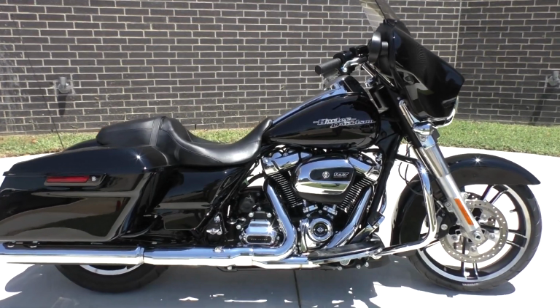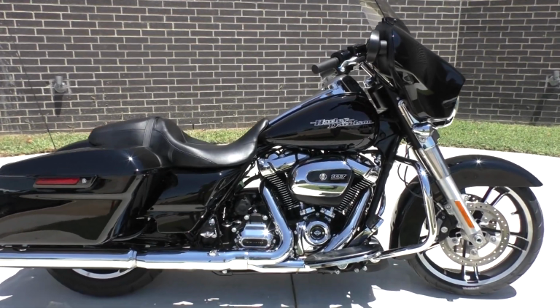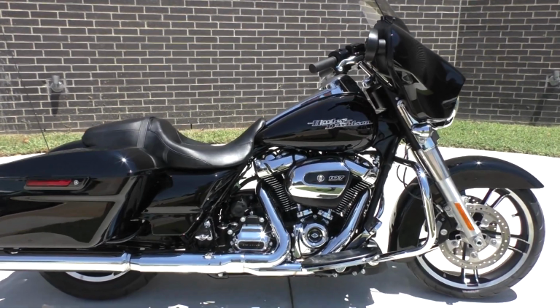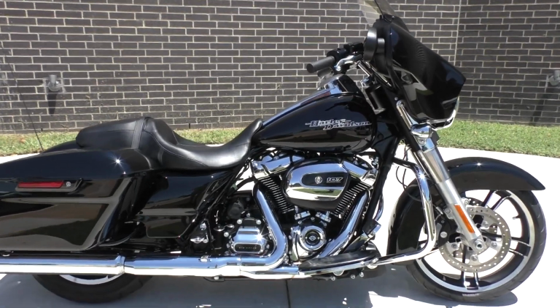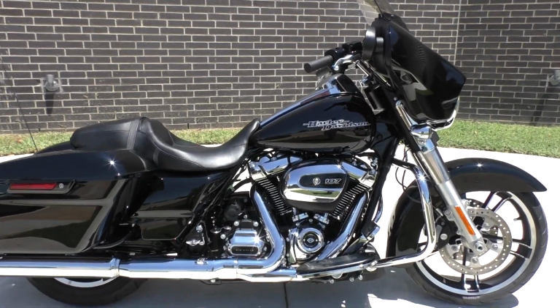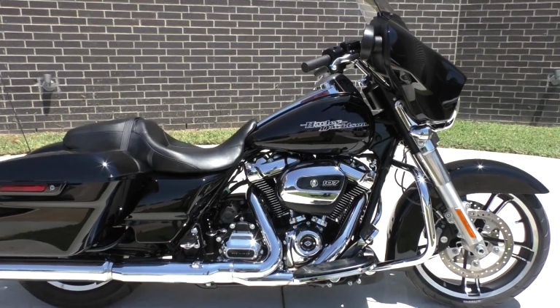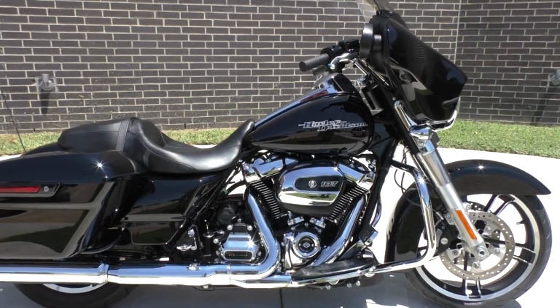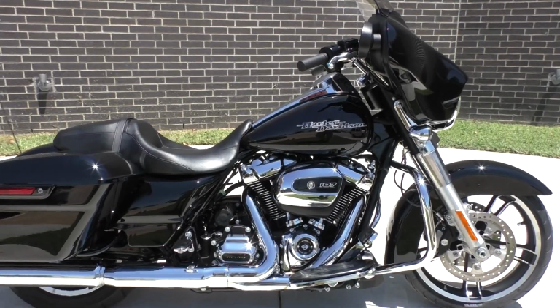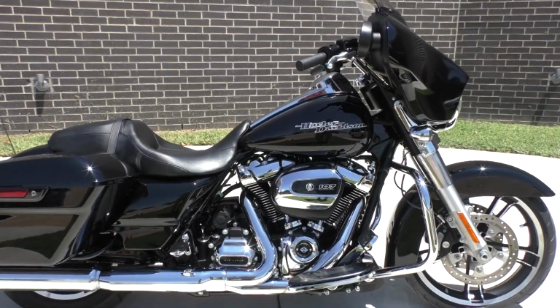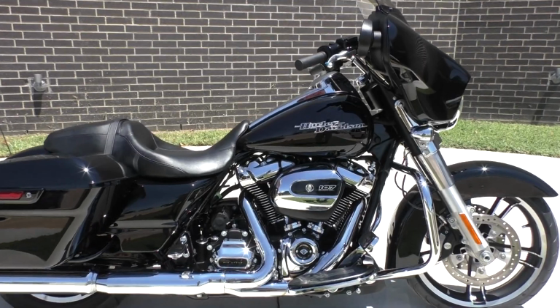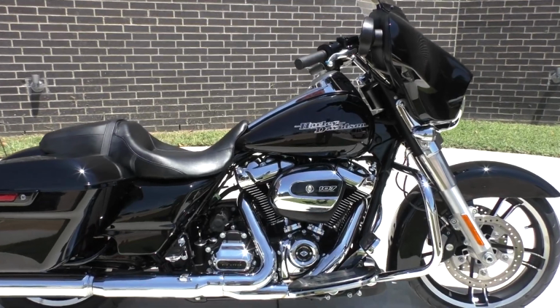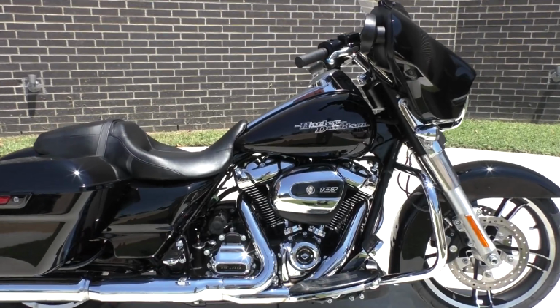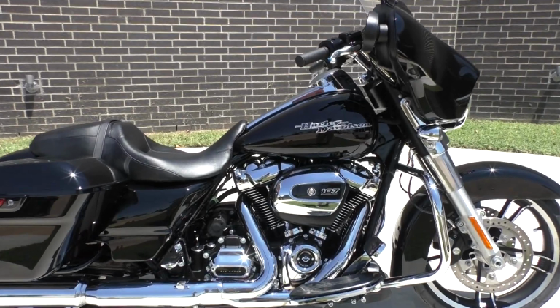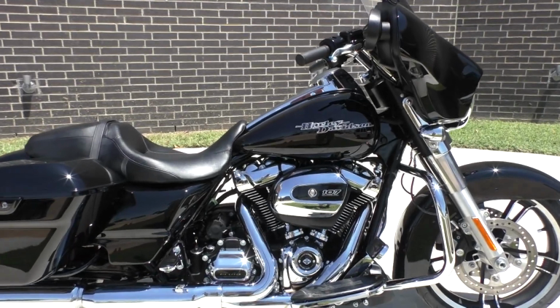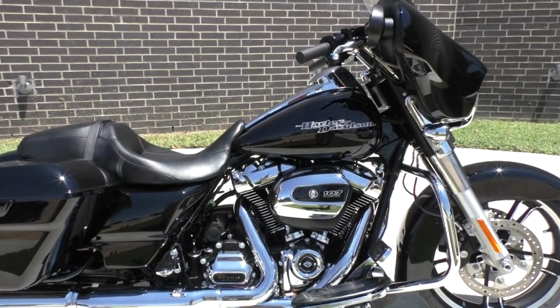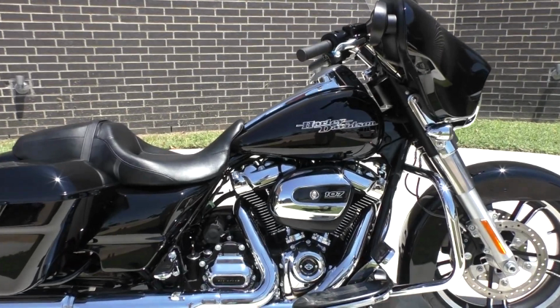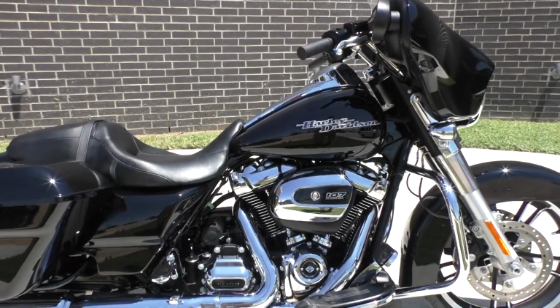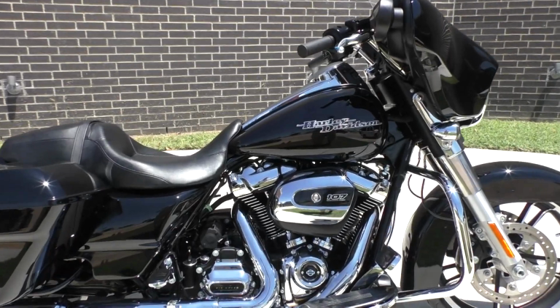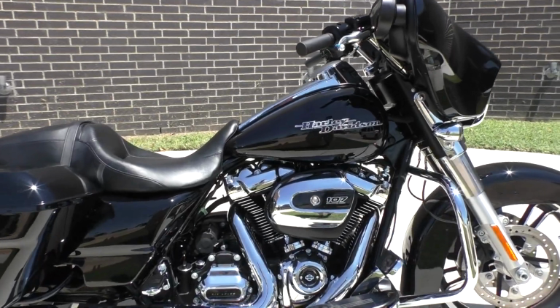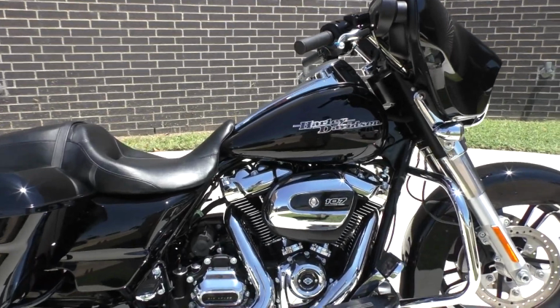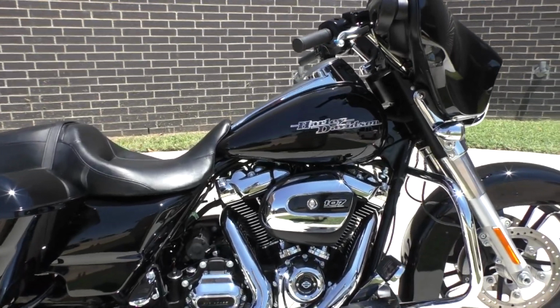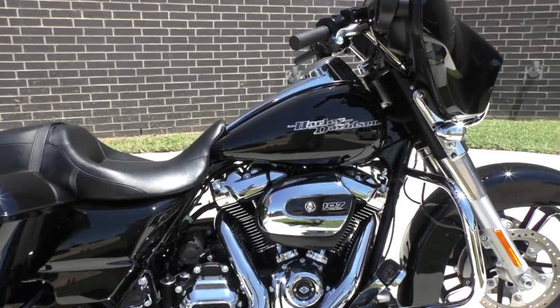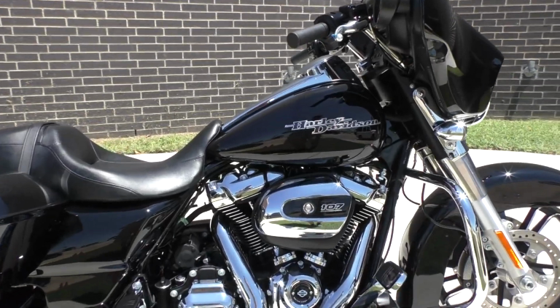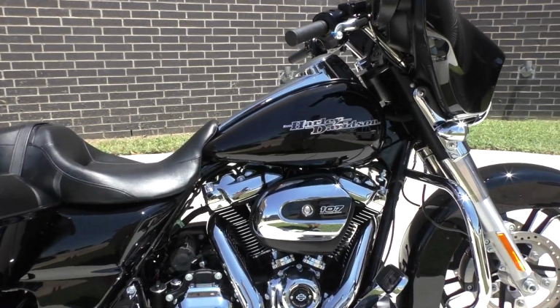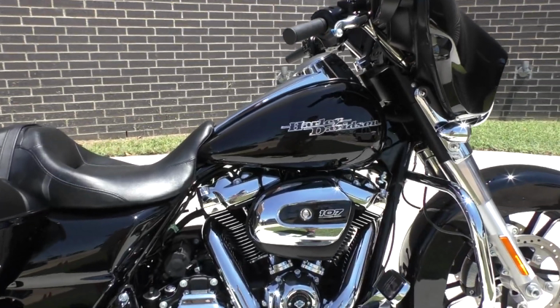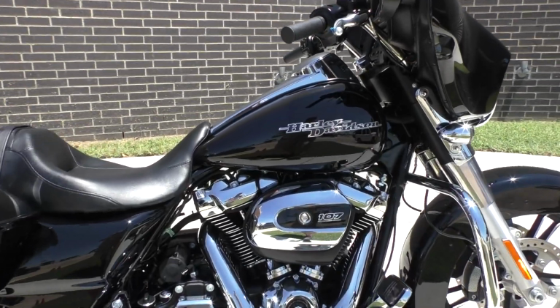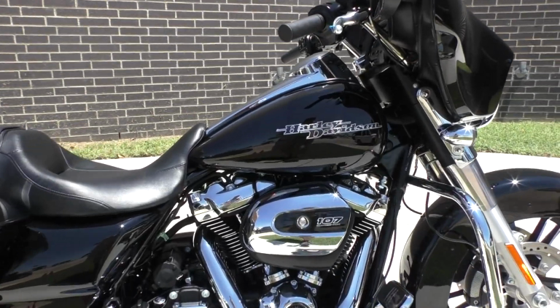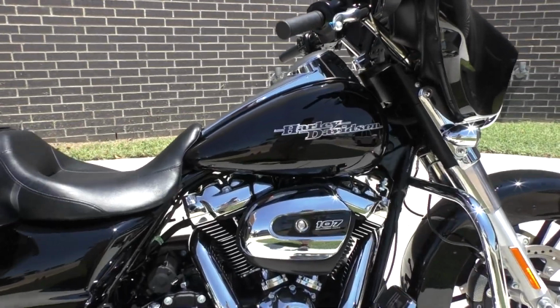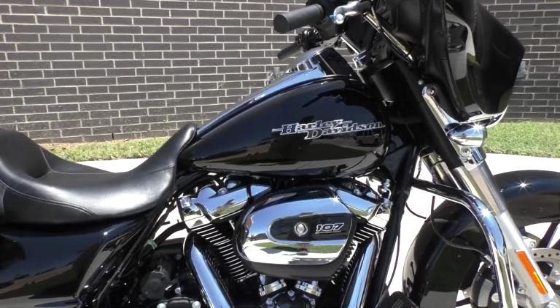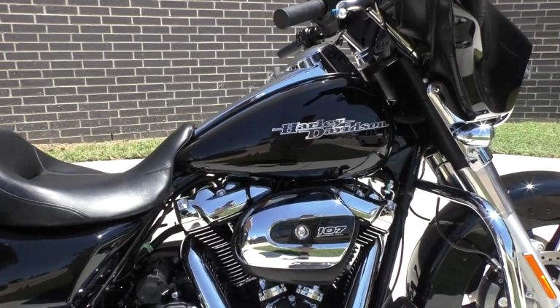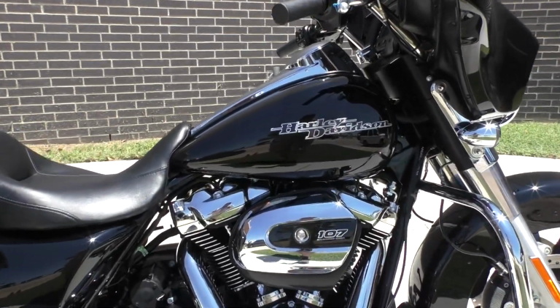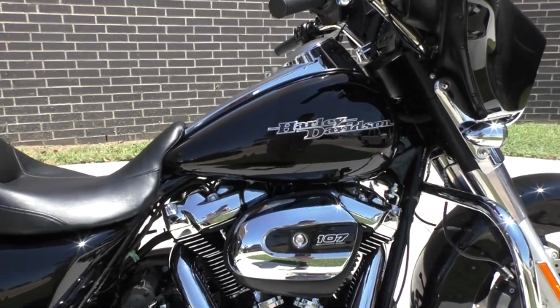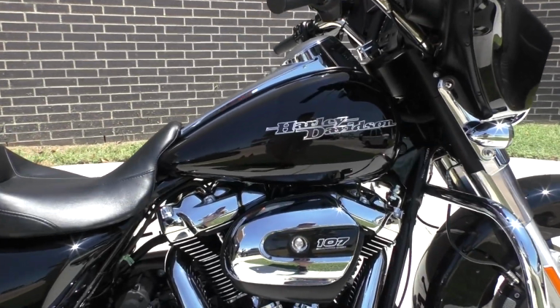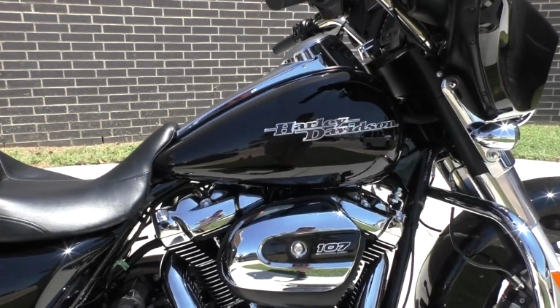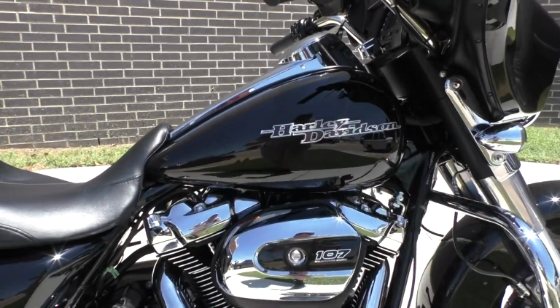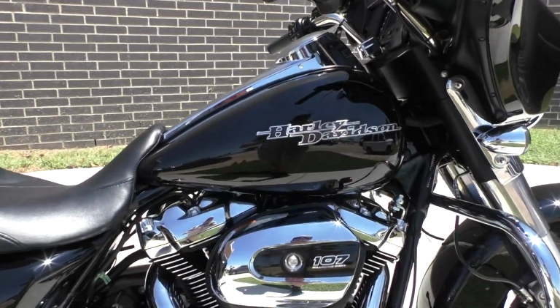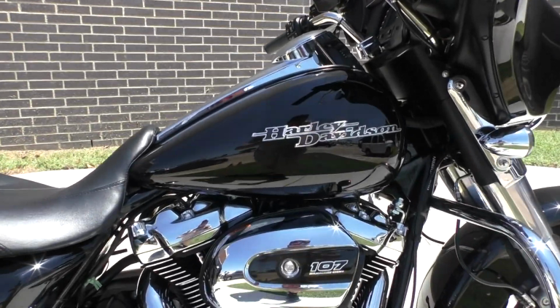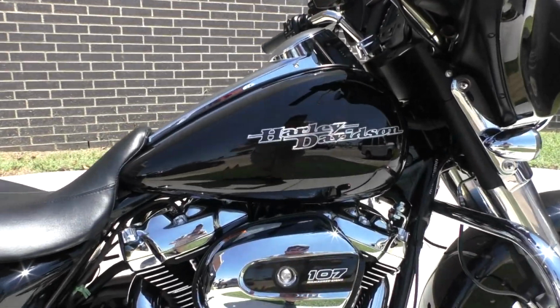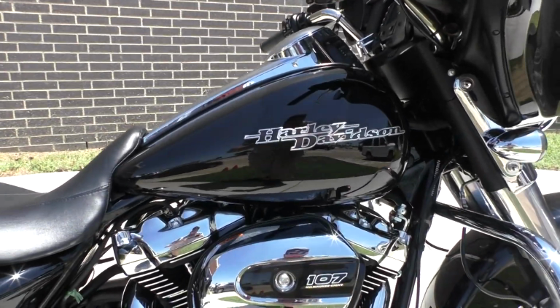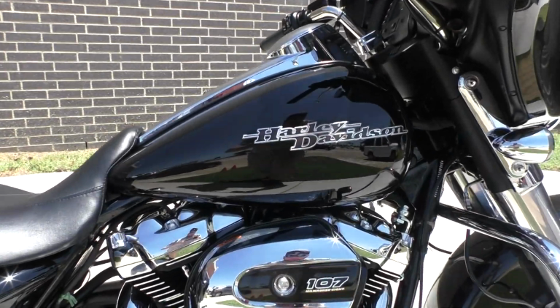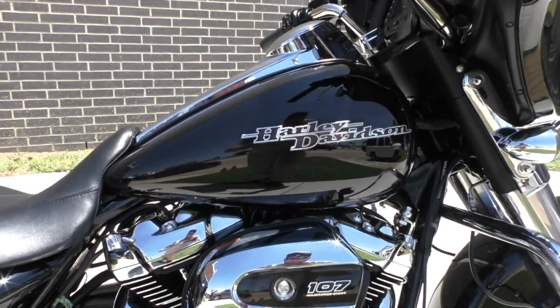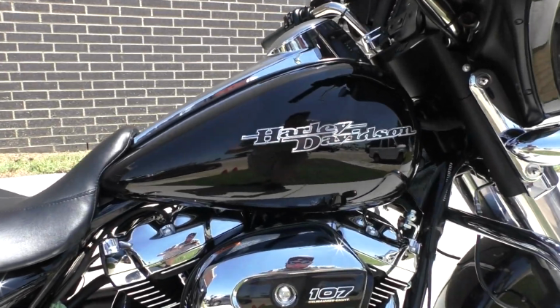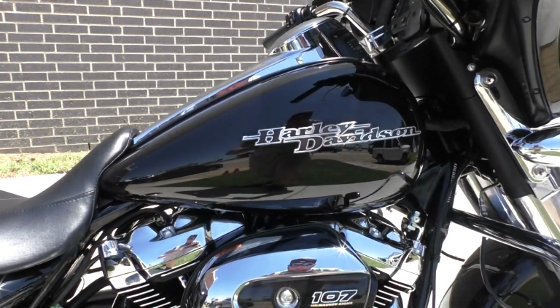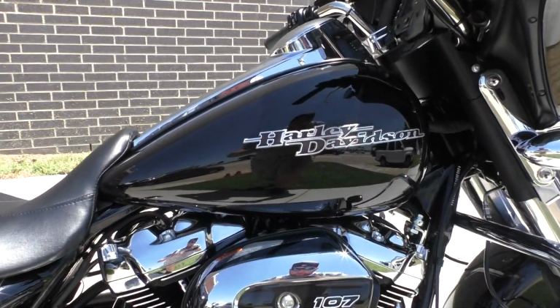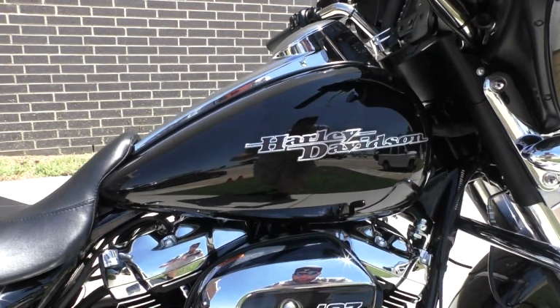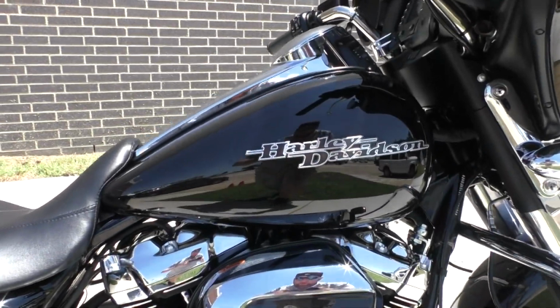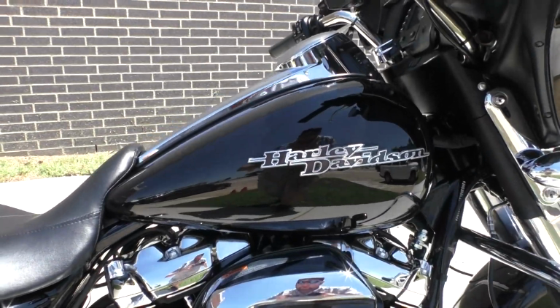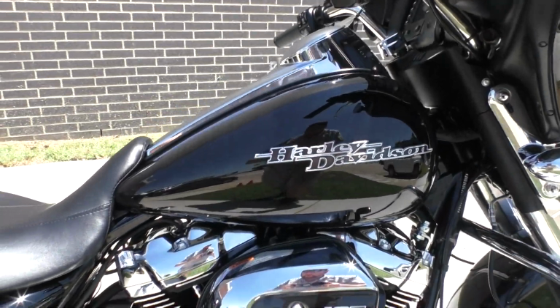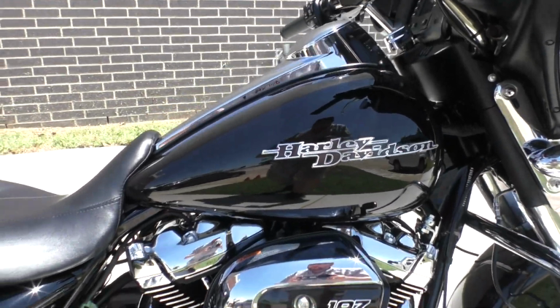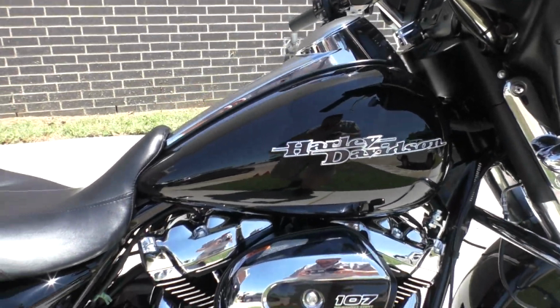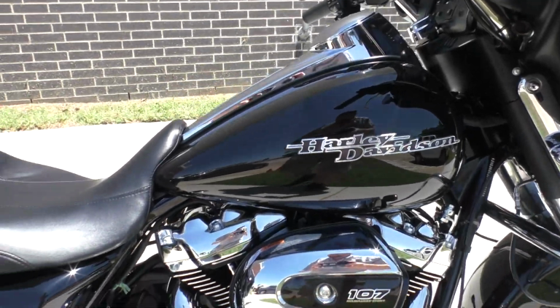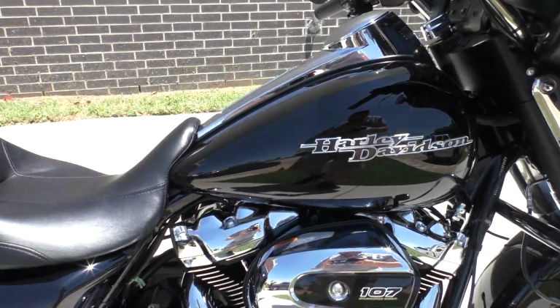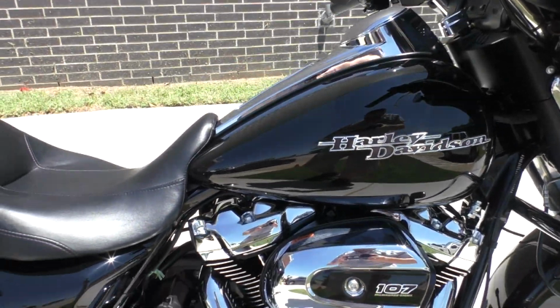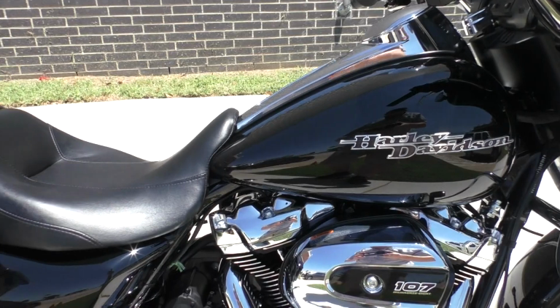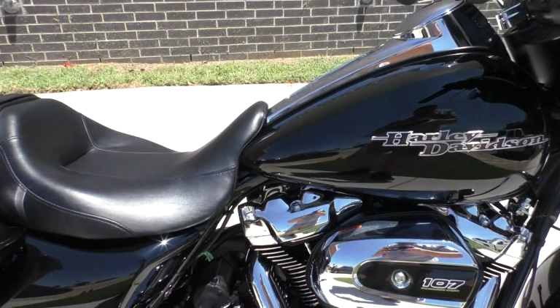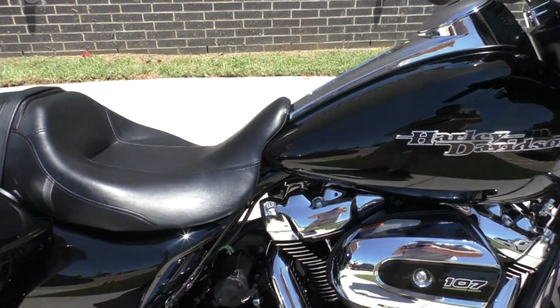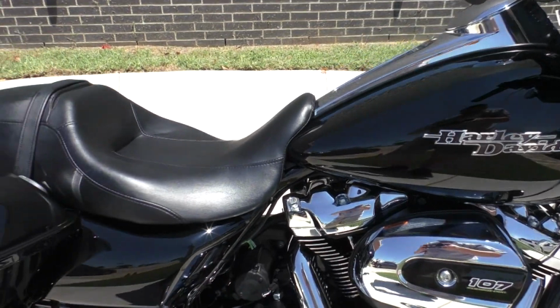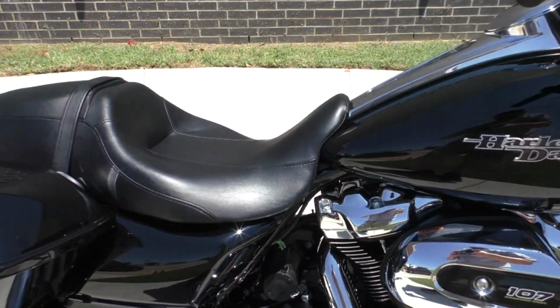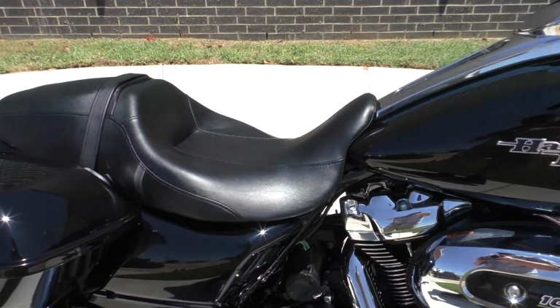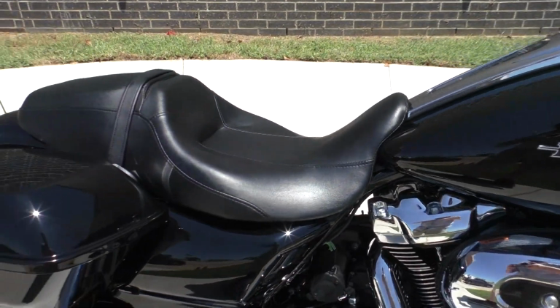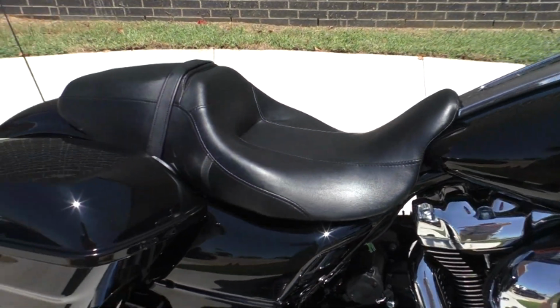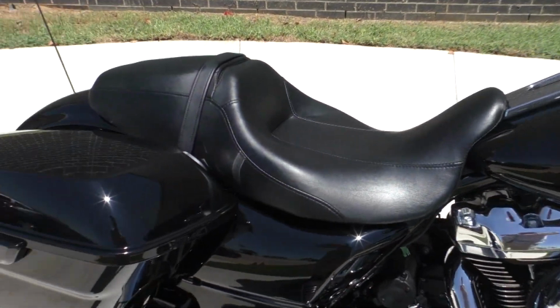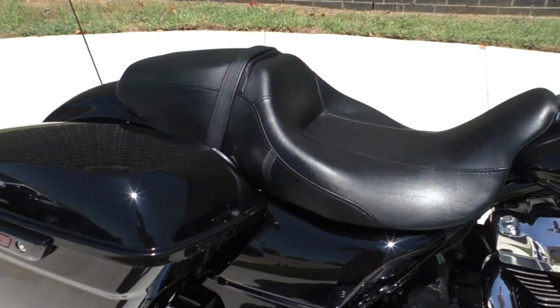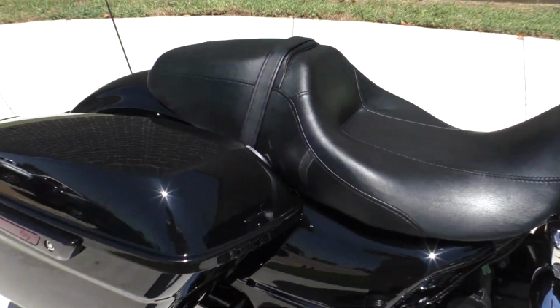The bike's got under 10,000 miles. Runs and rides great. Cosmetically it's in great shape.